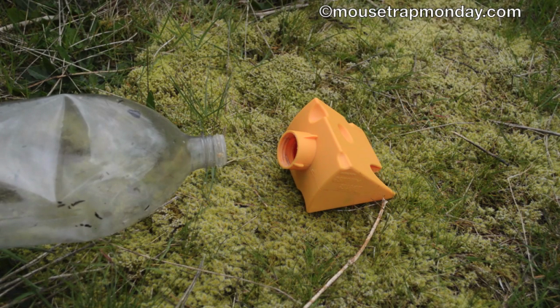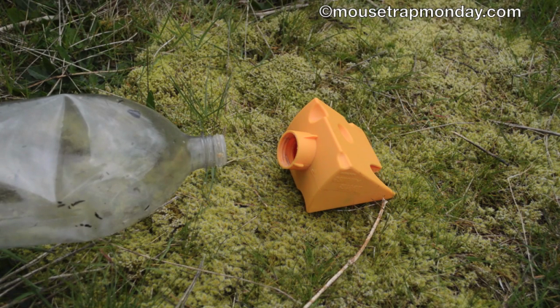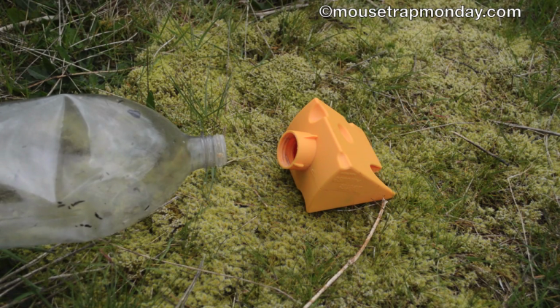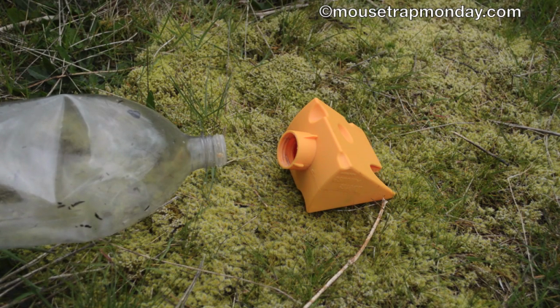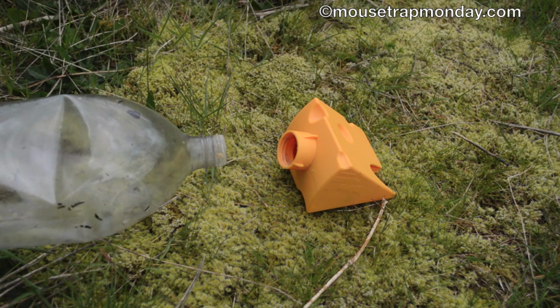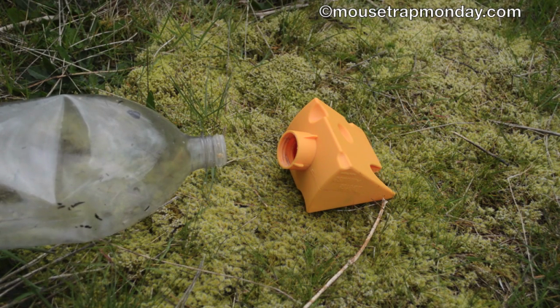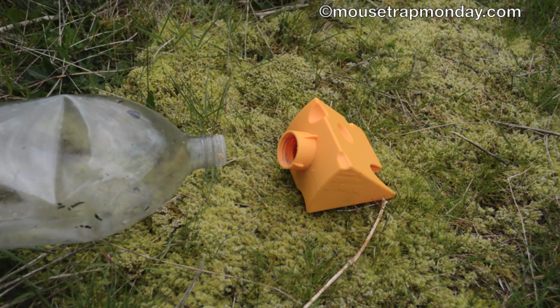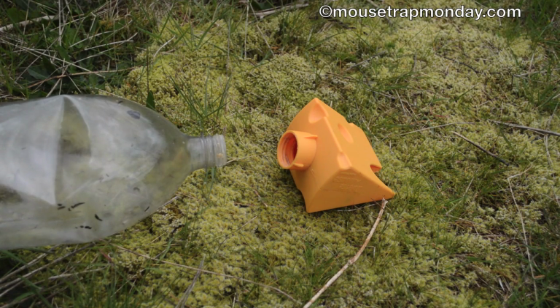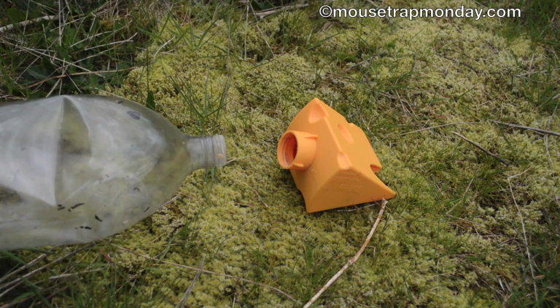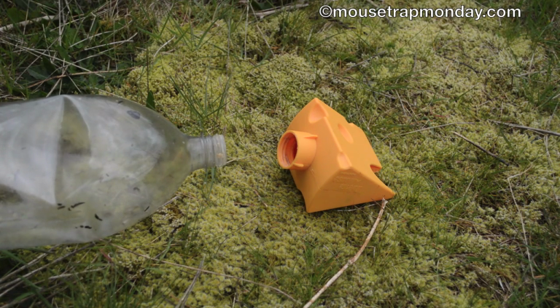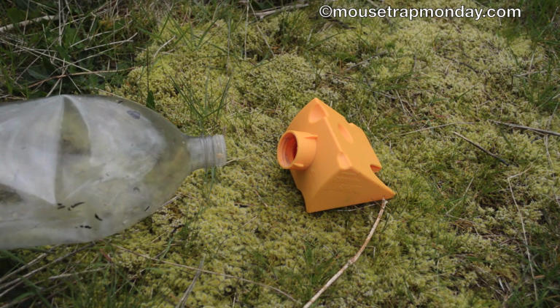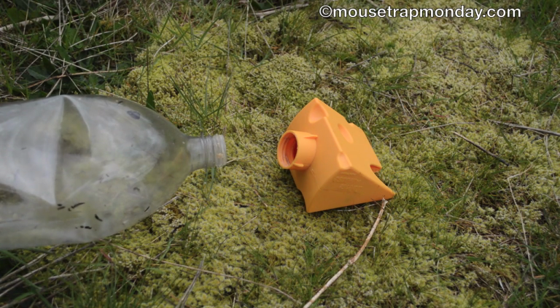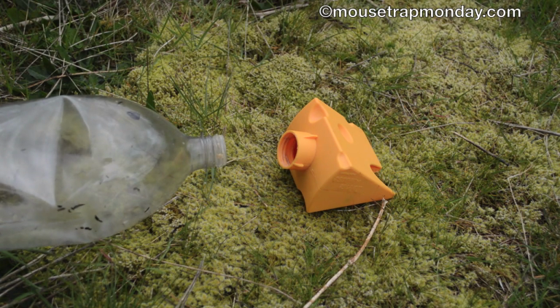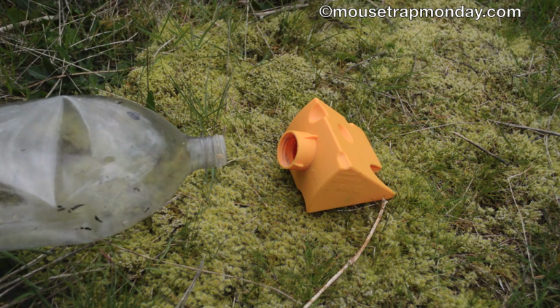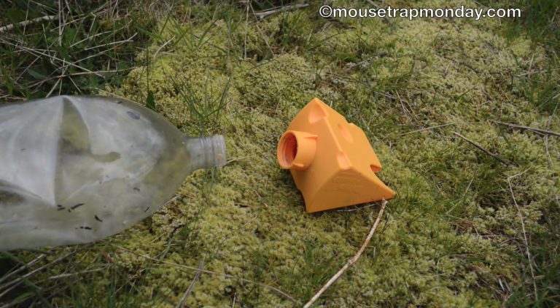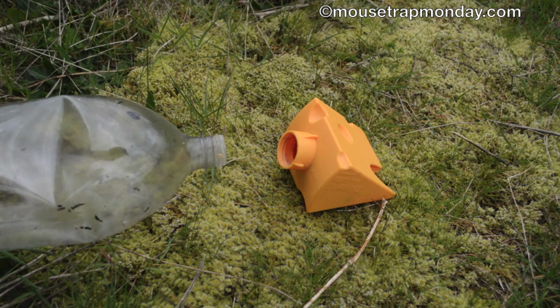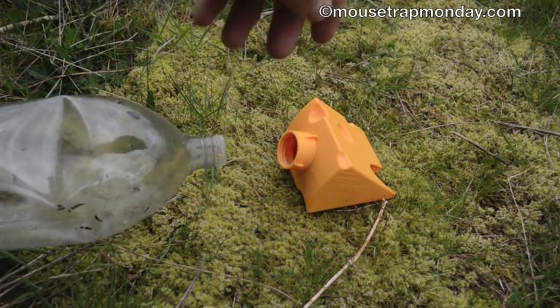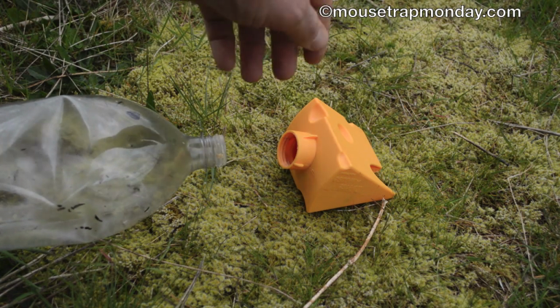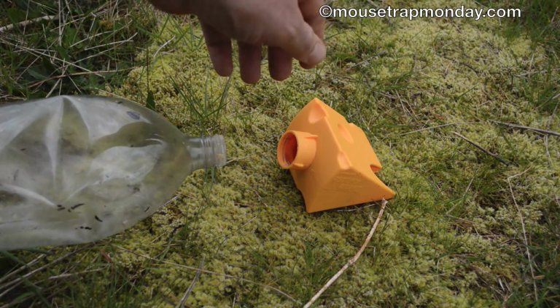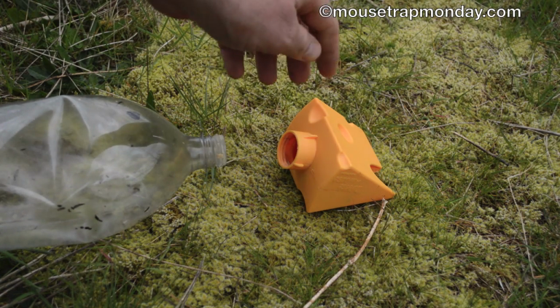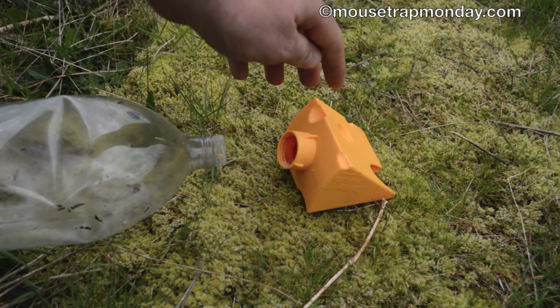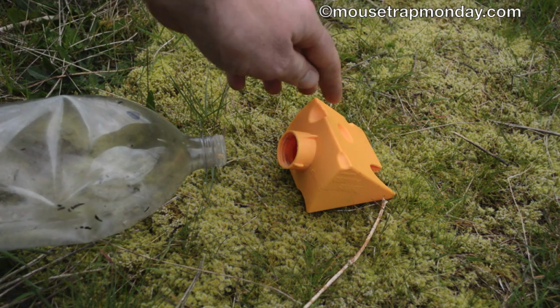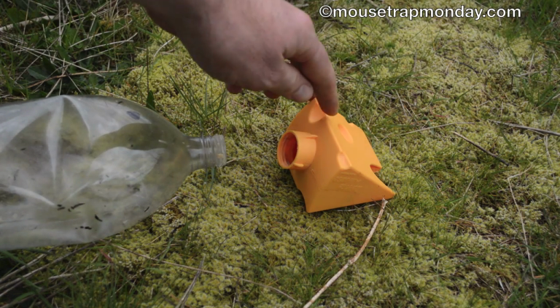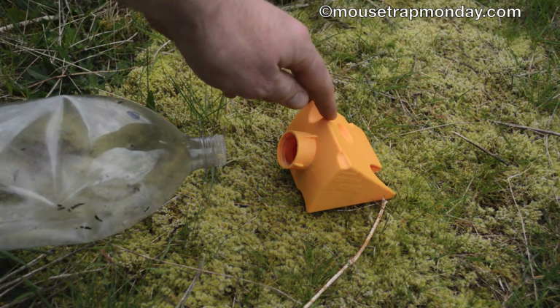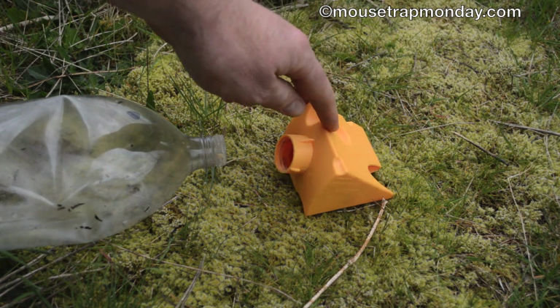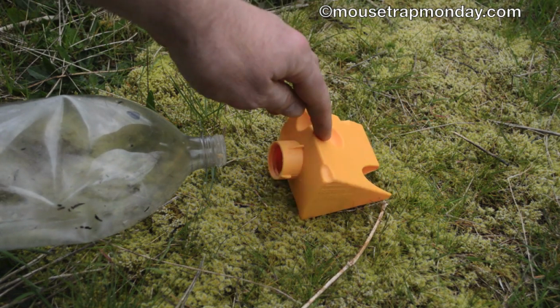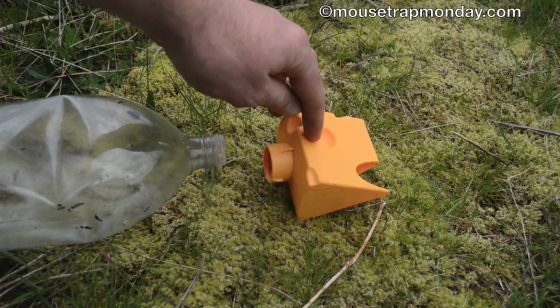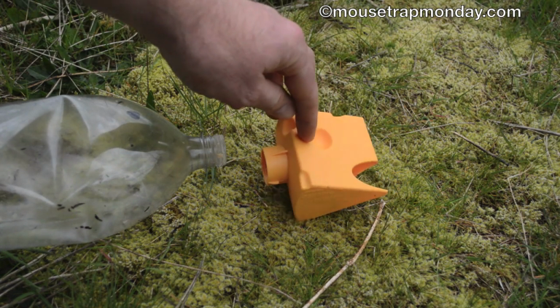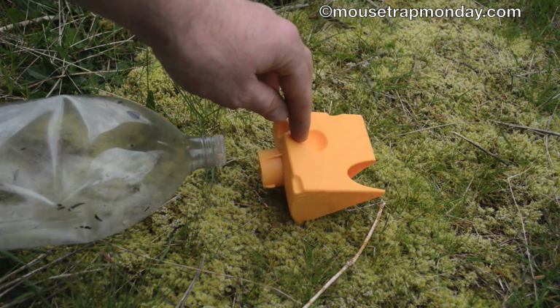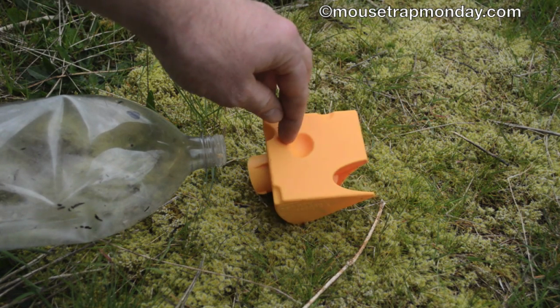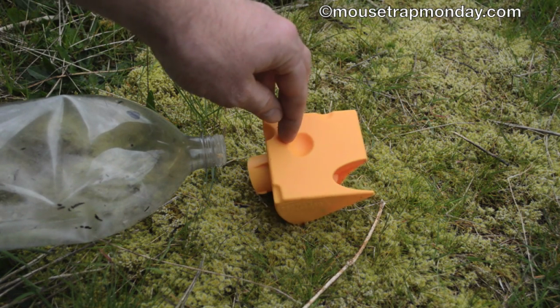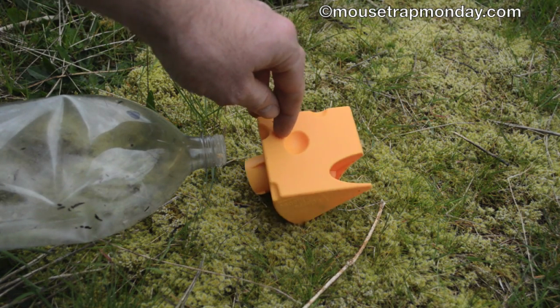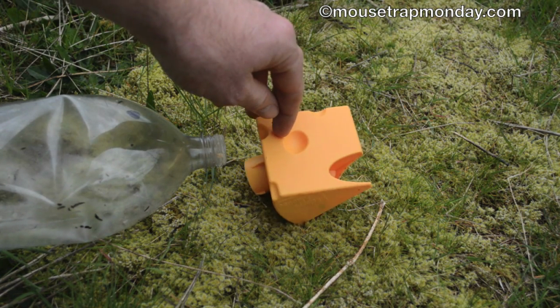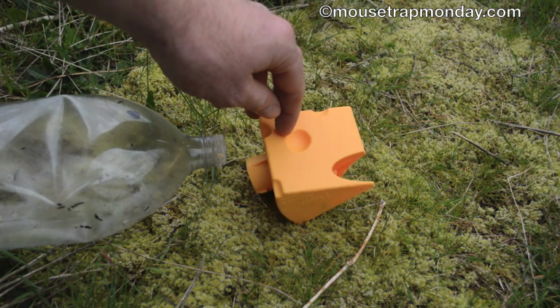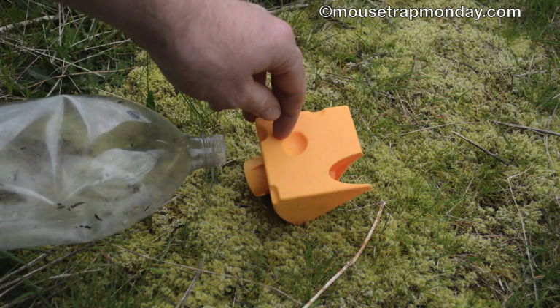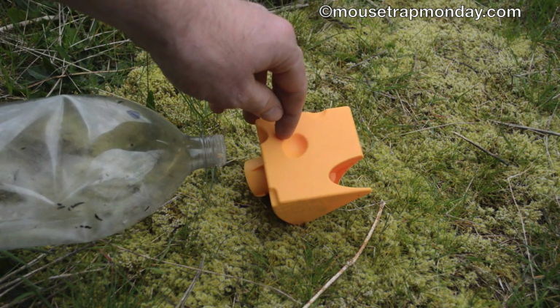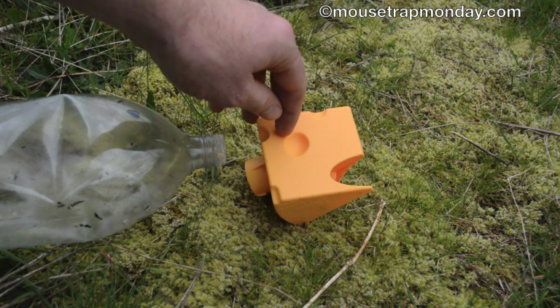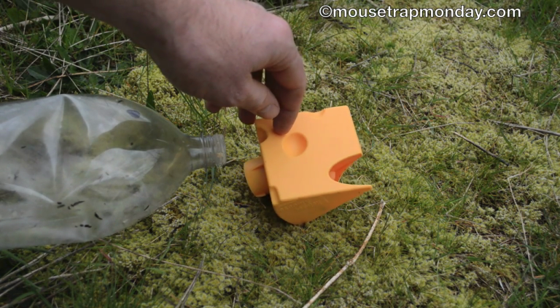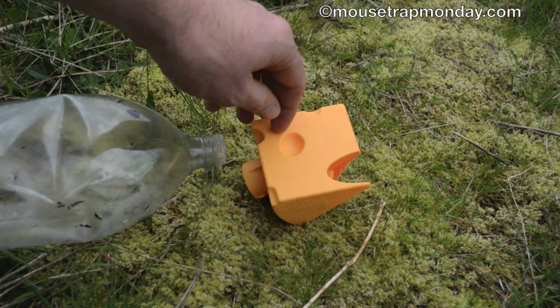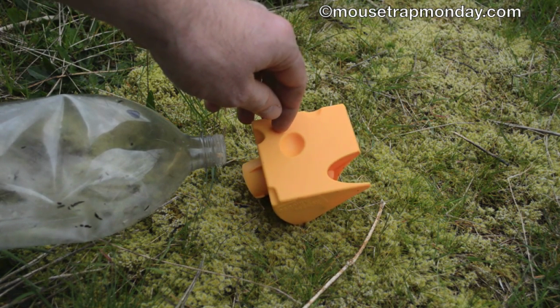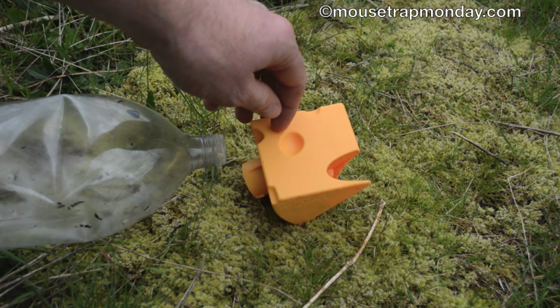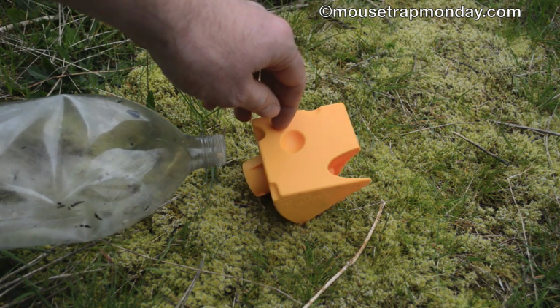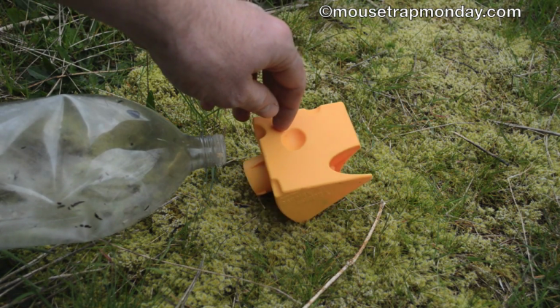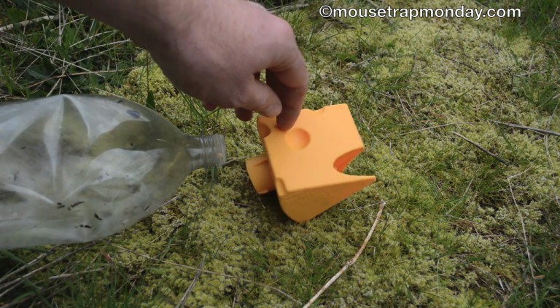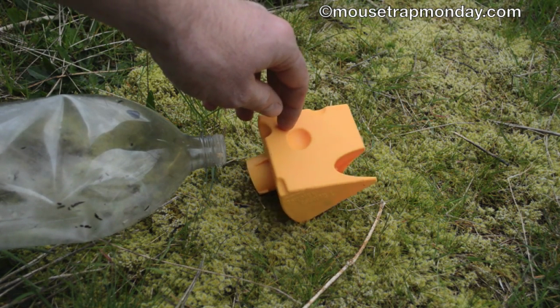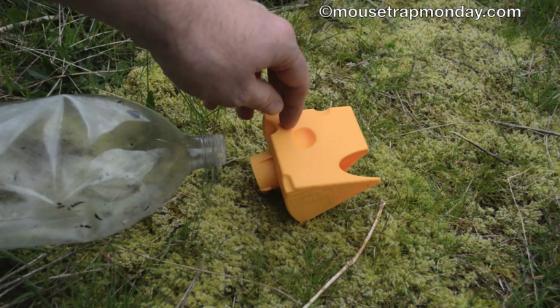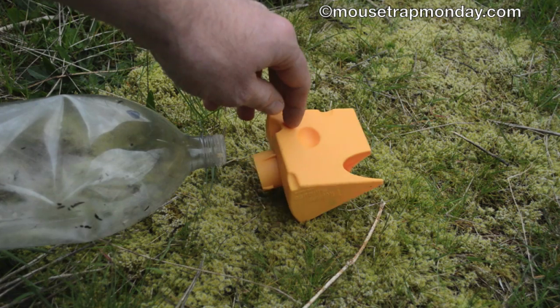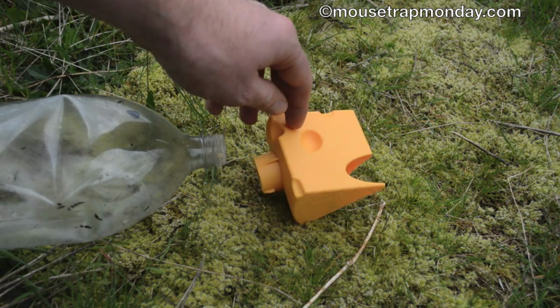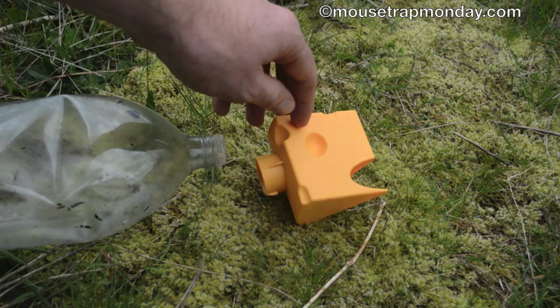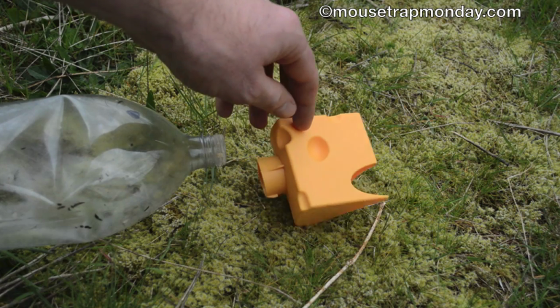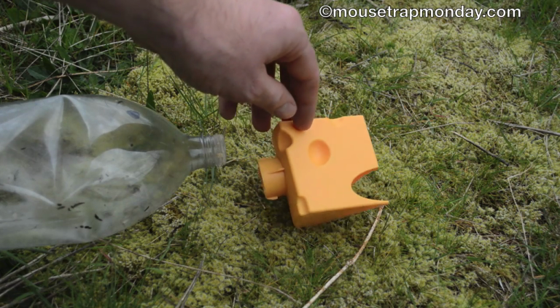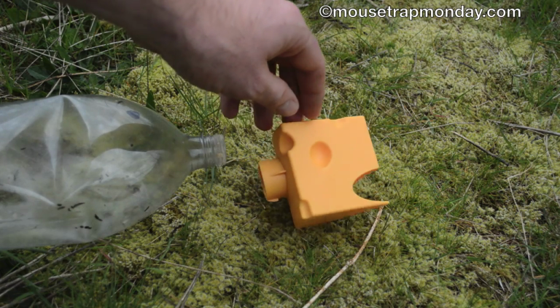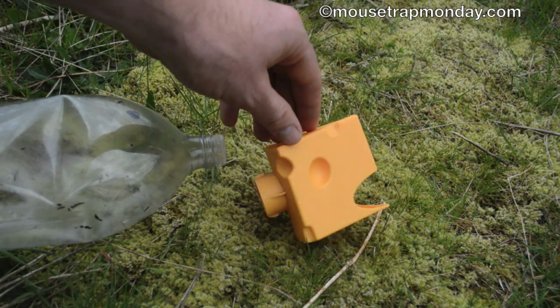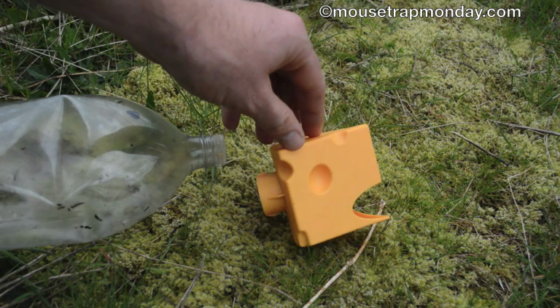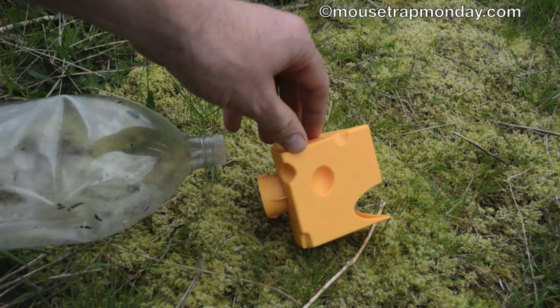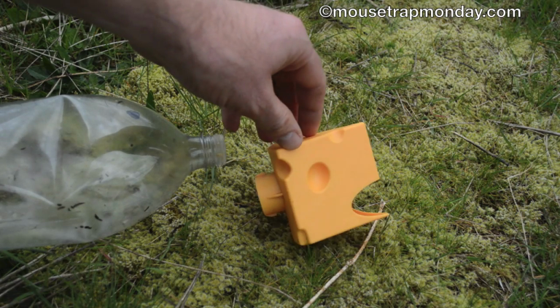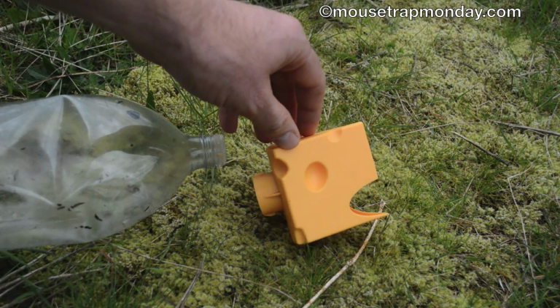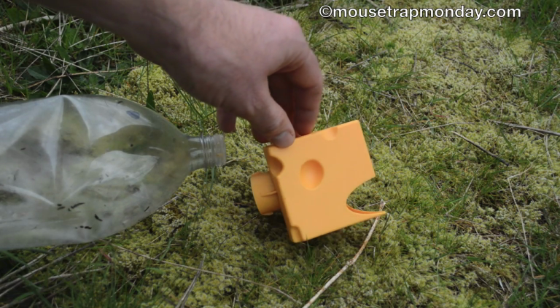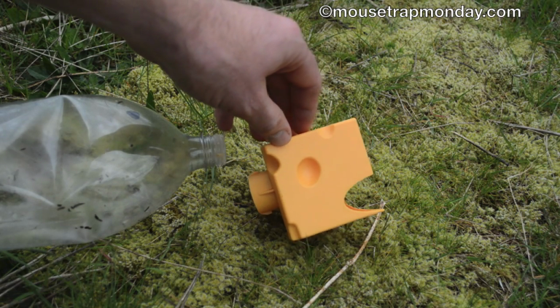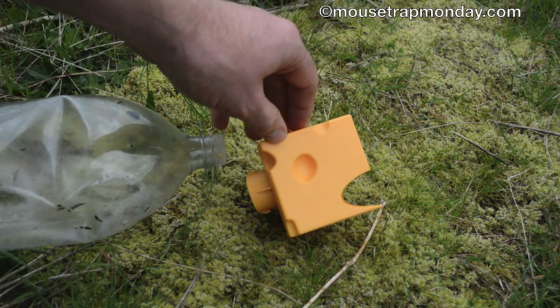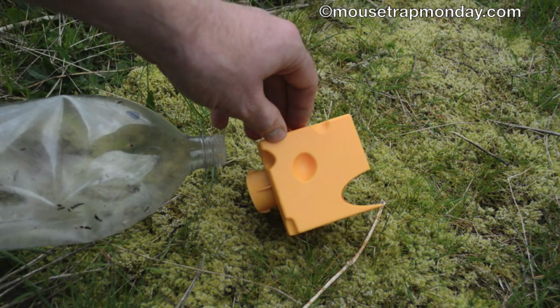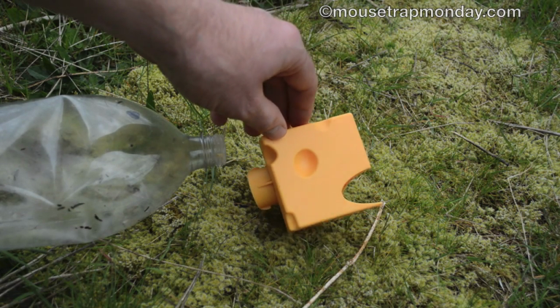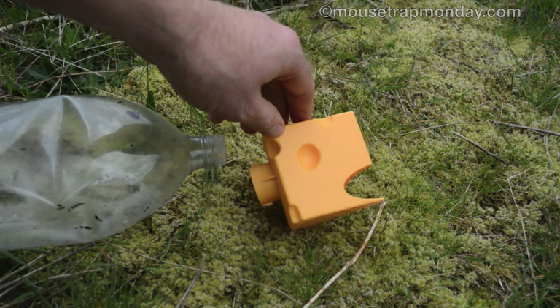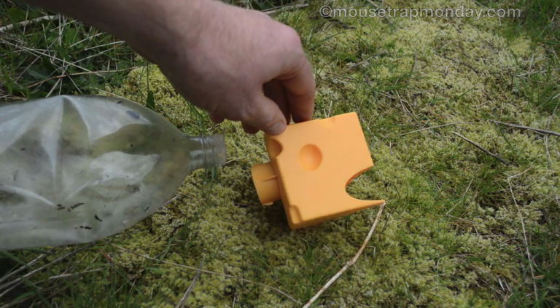The Green Bottle USA Catch-a-Mouse mousetrap — an interesting design, and clearly it catches mice.